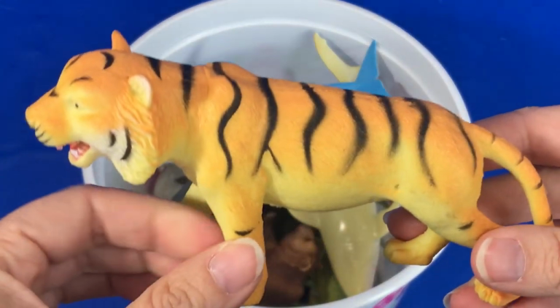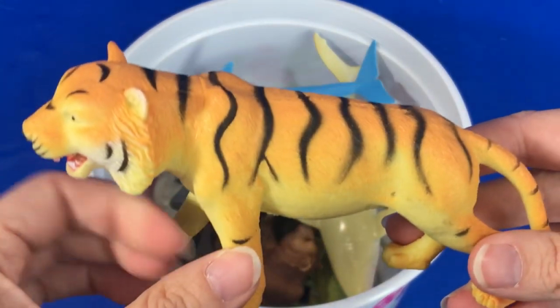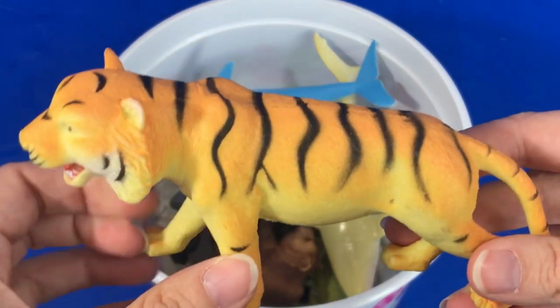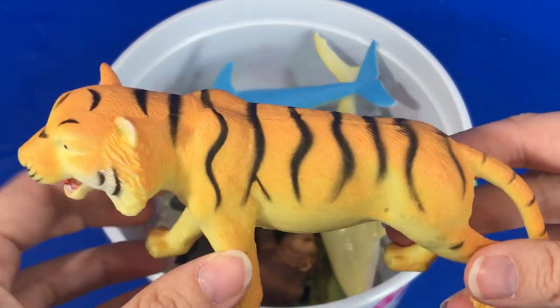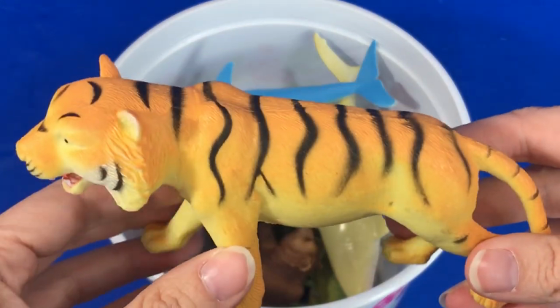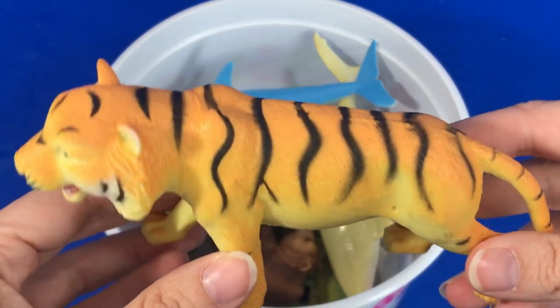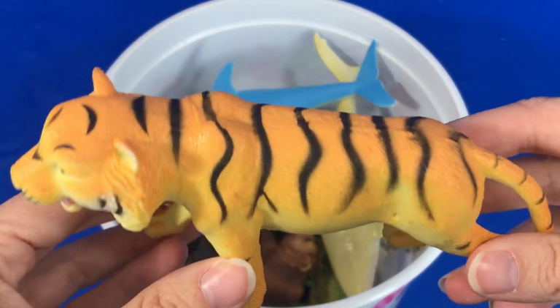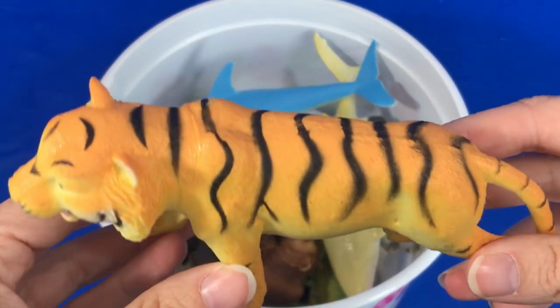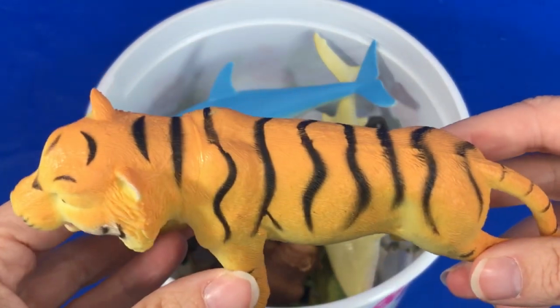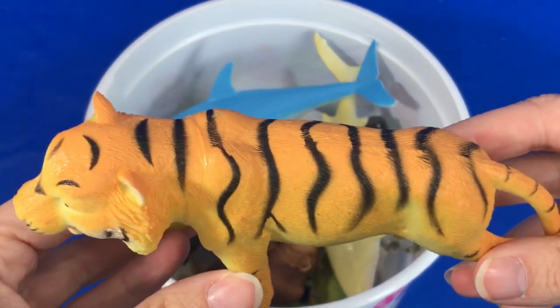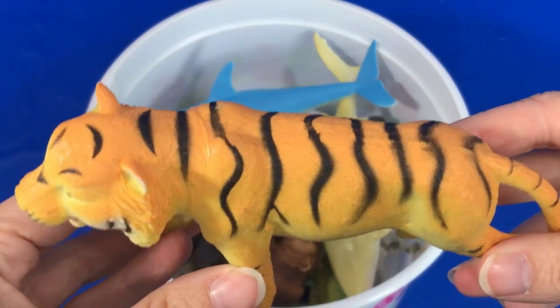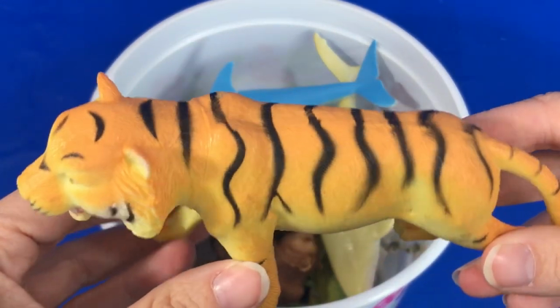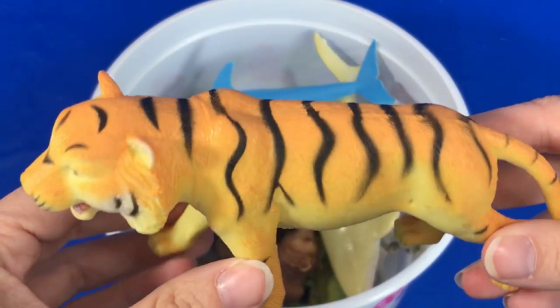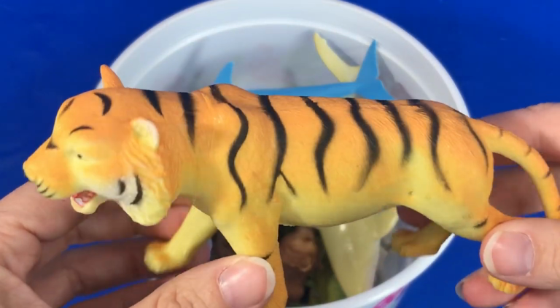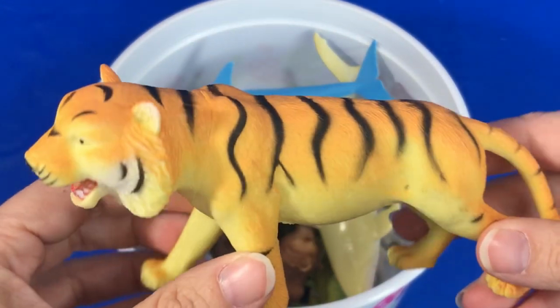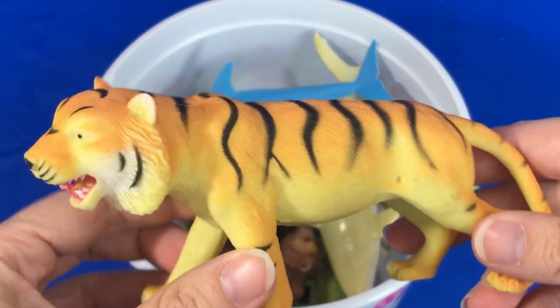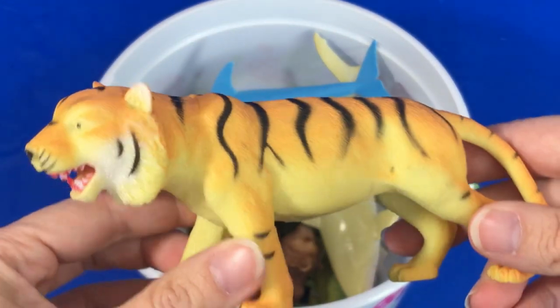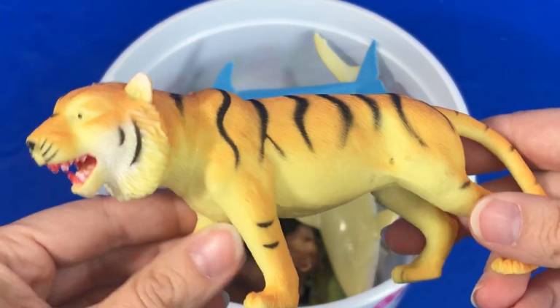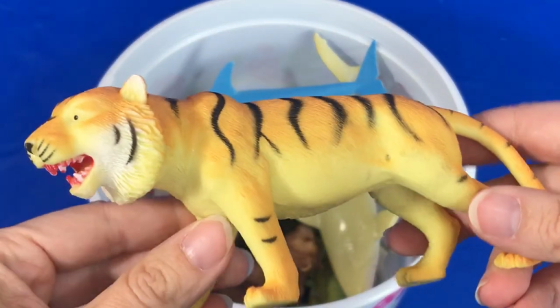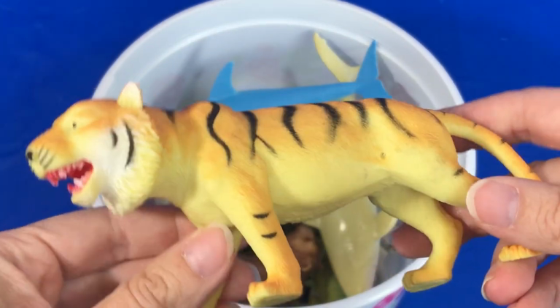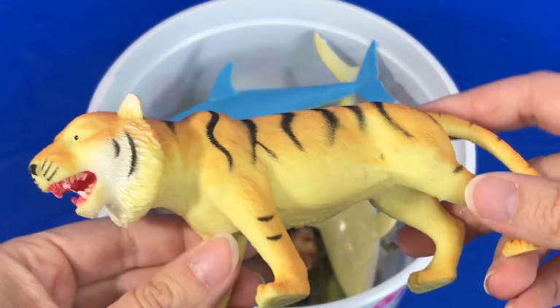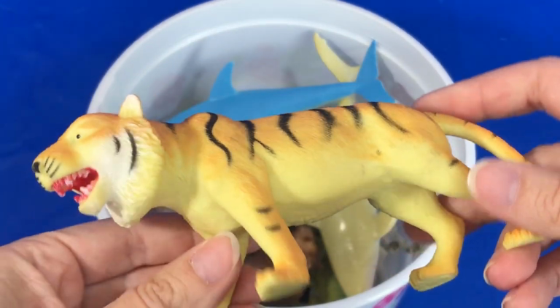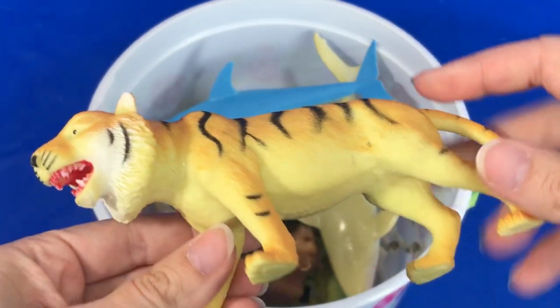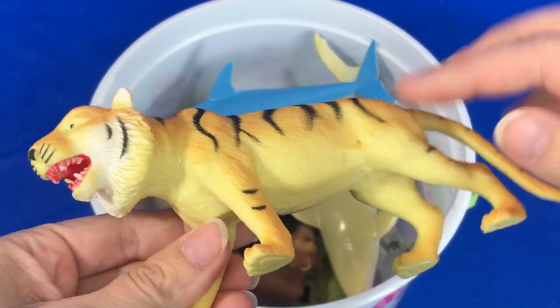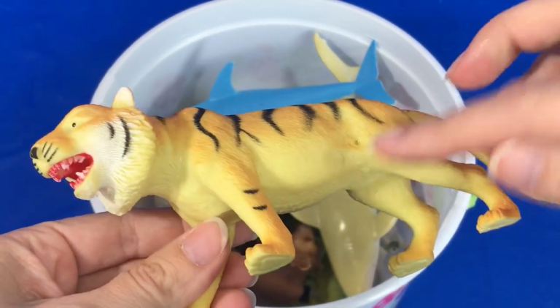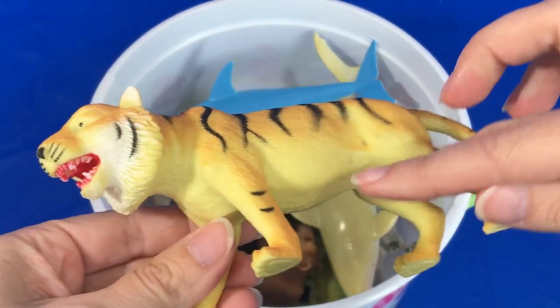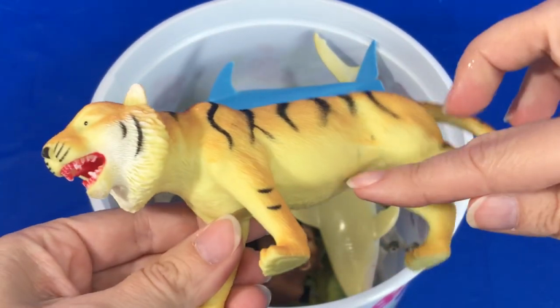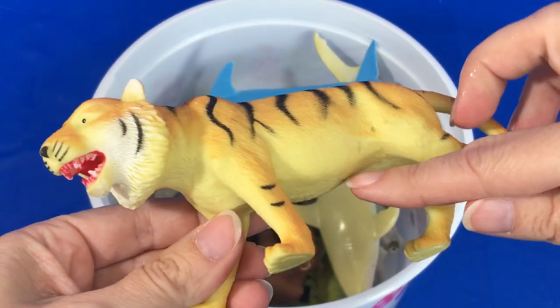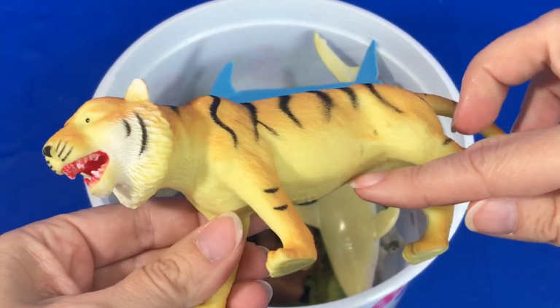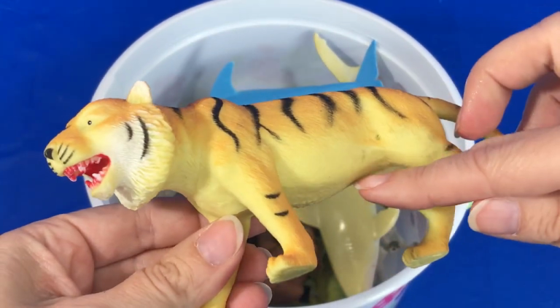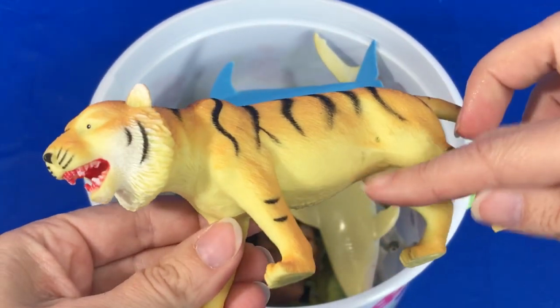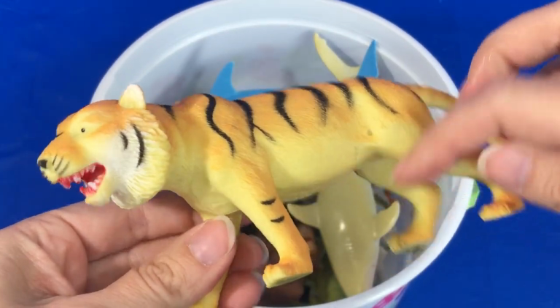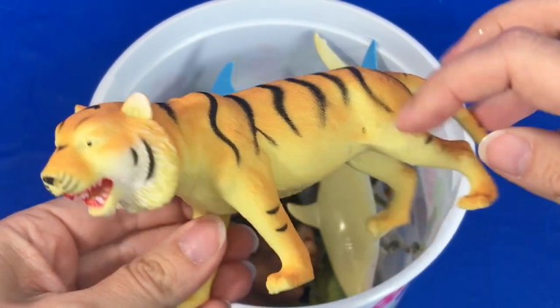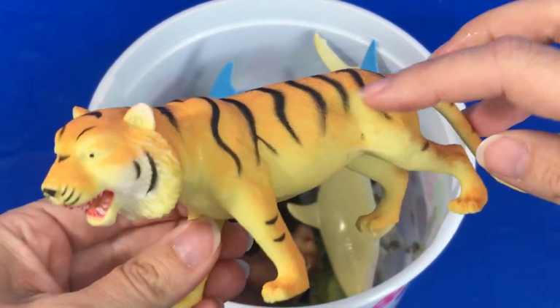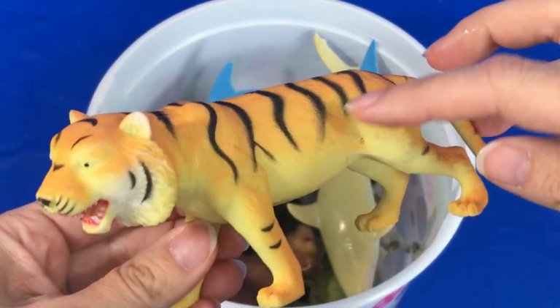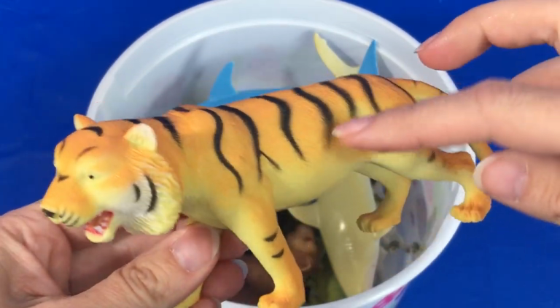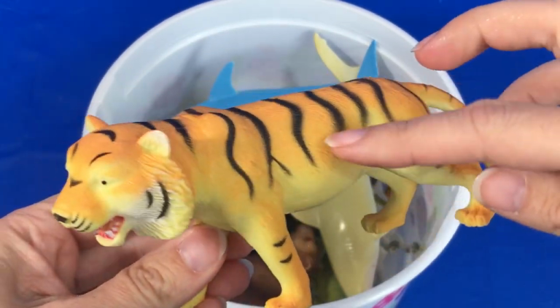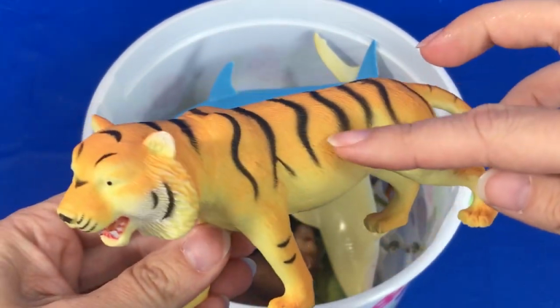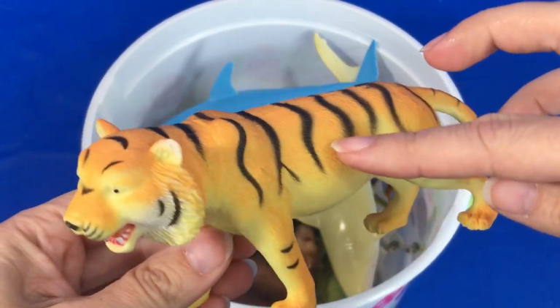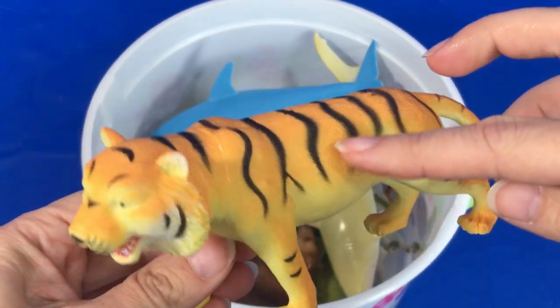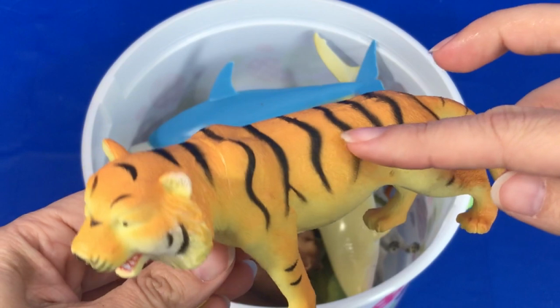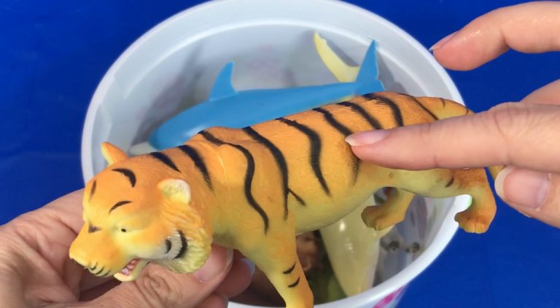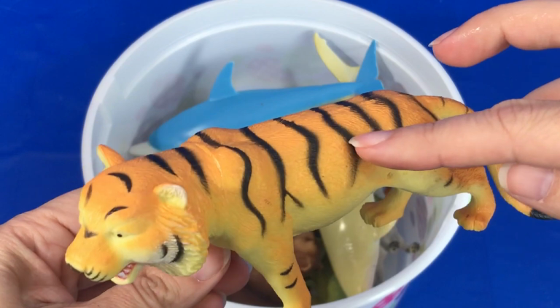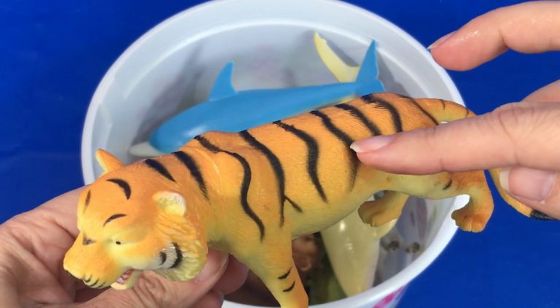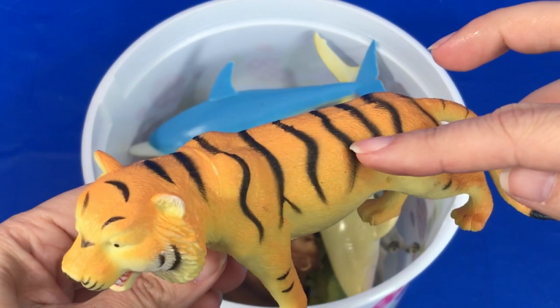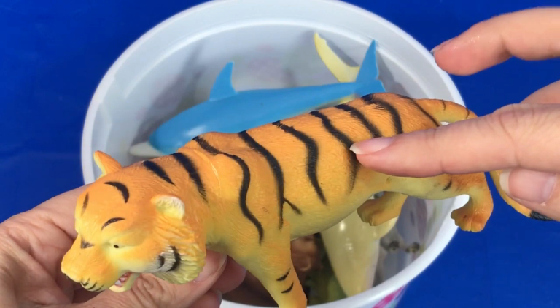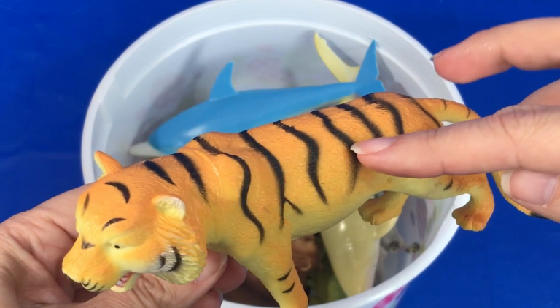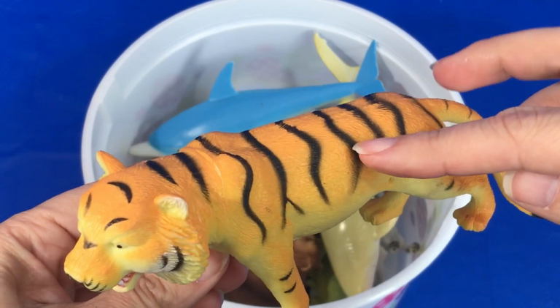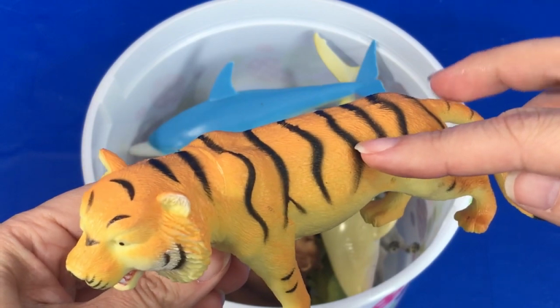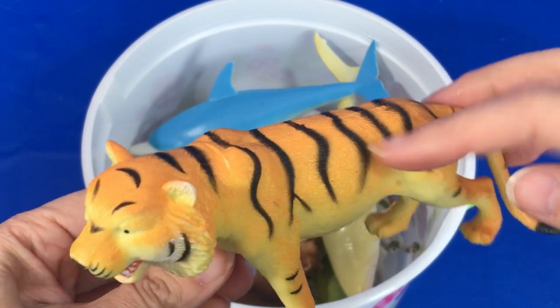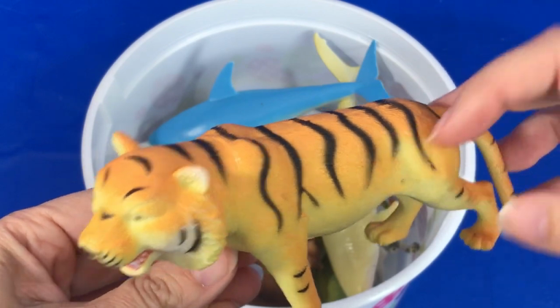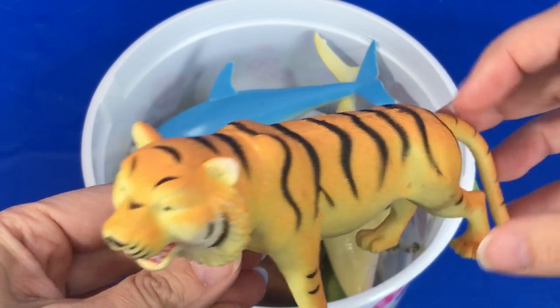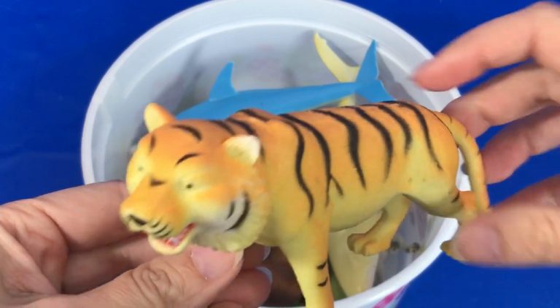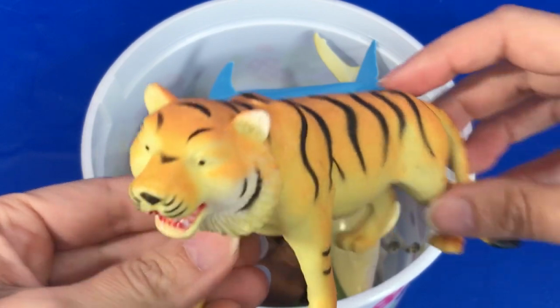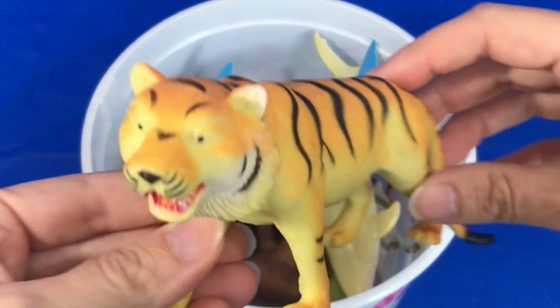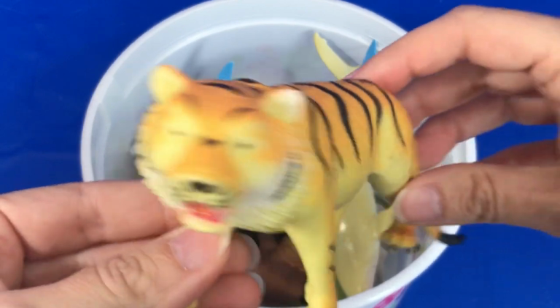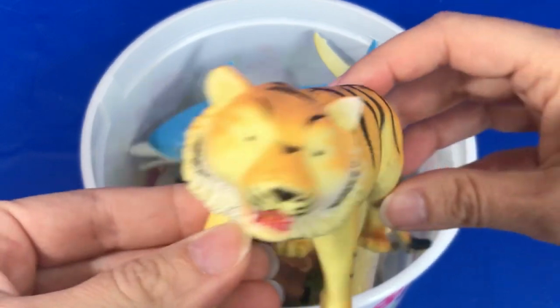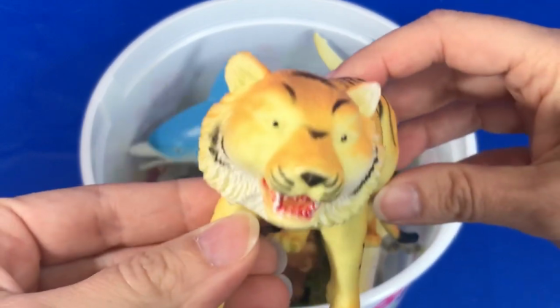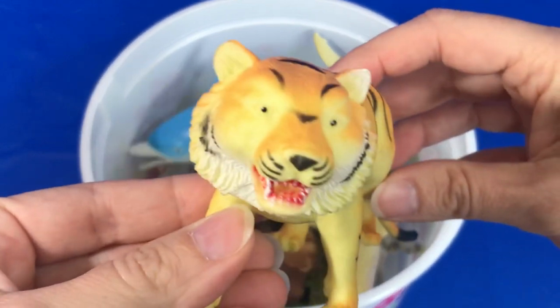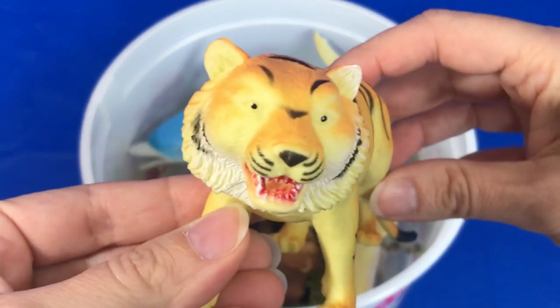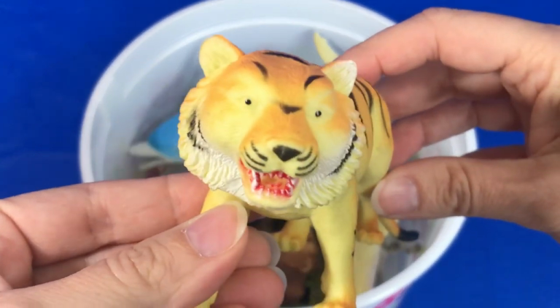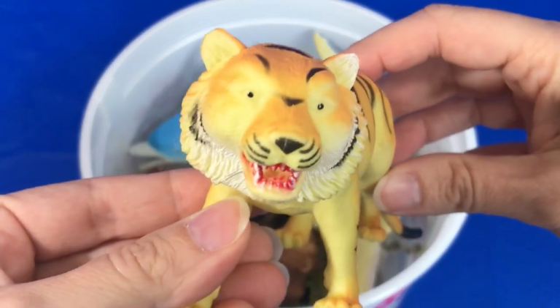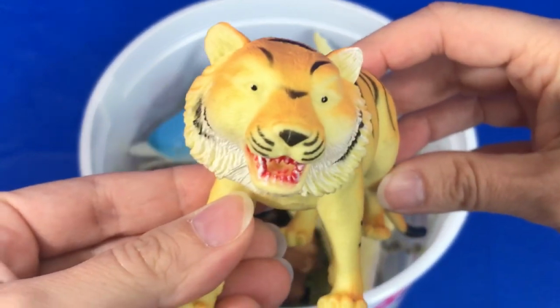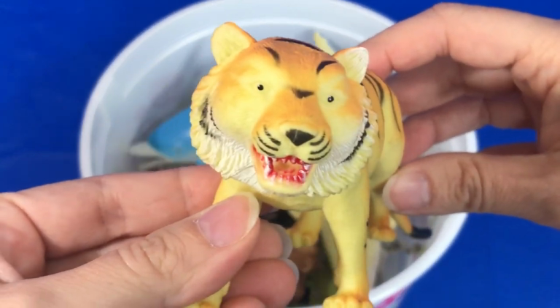Wow! We have a yellow, orange, and black tiger.